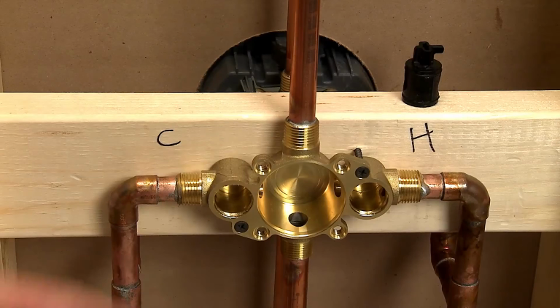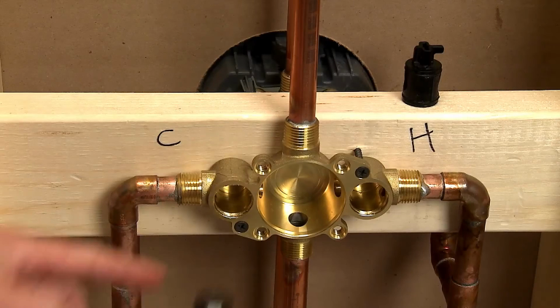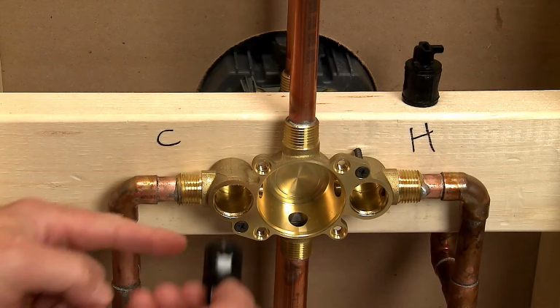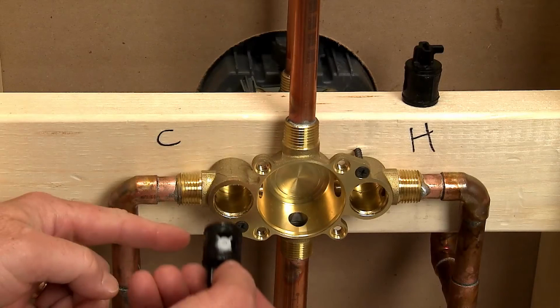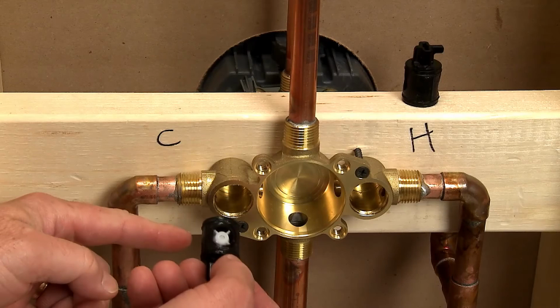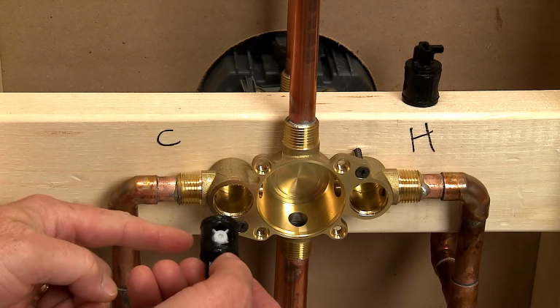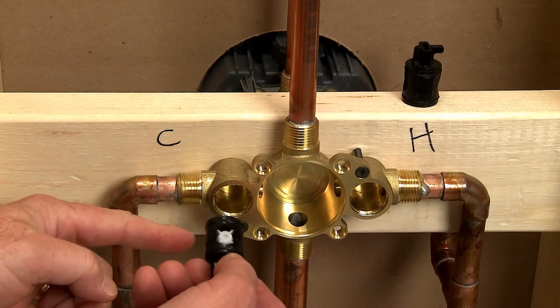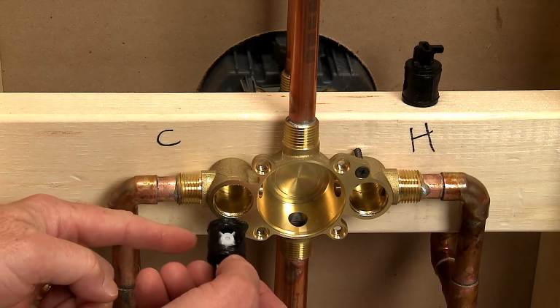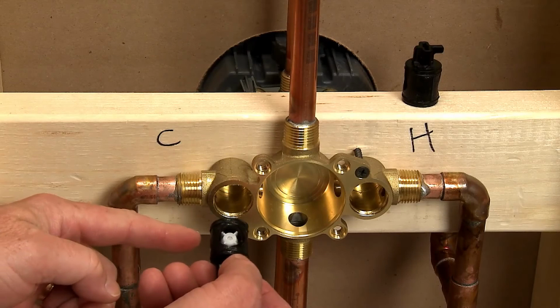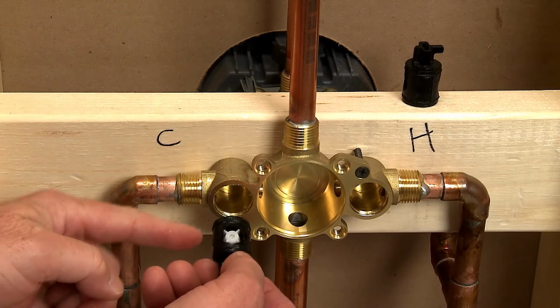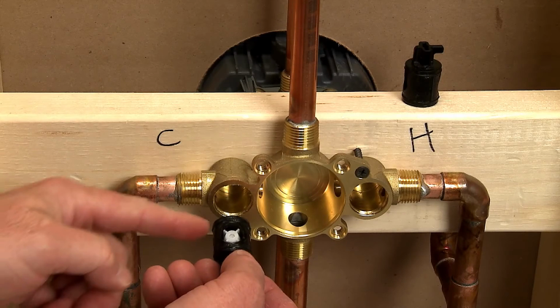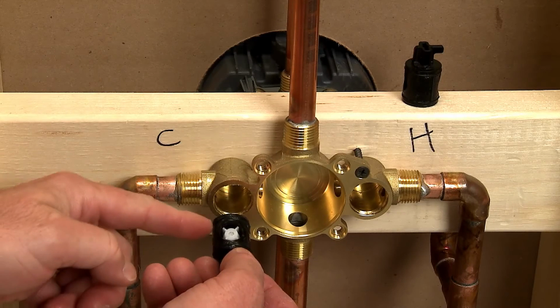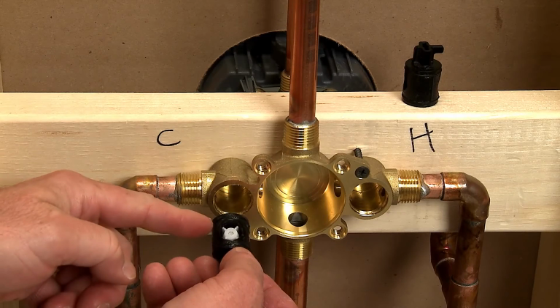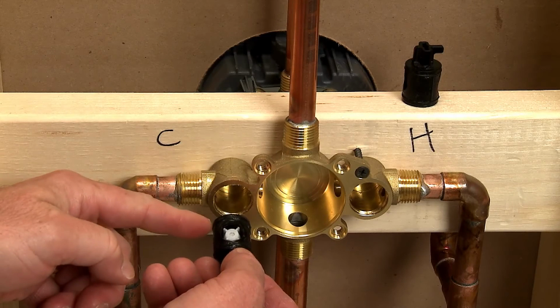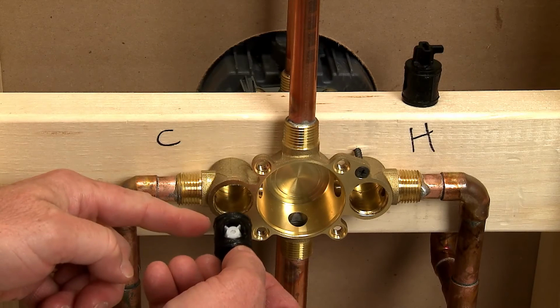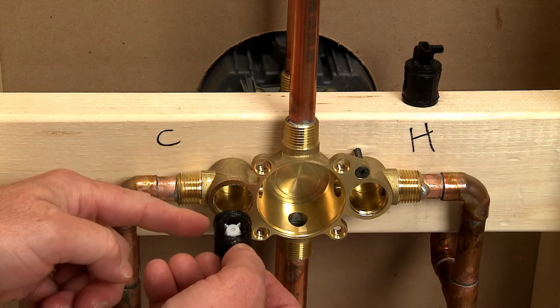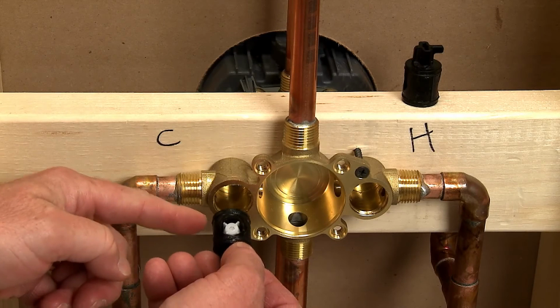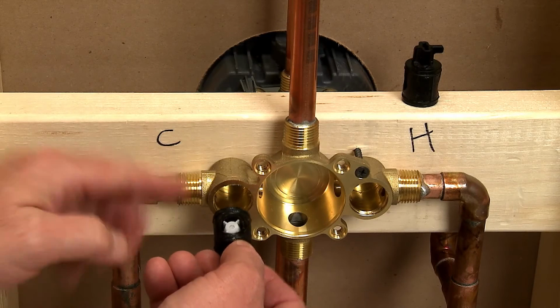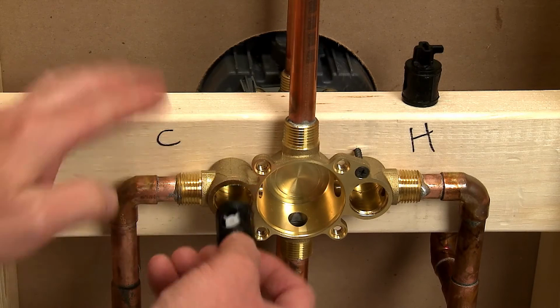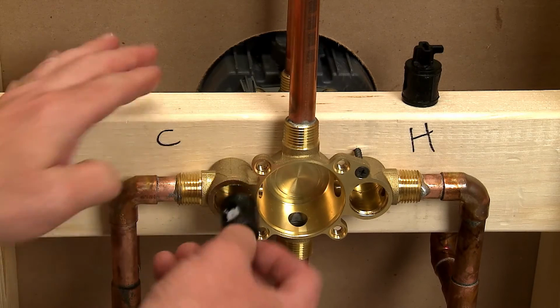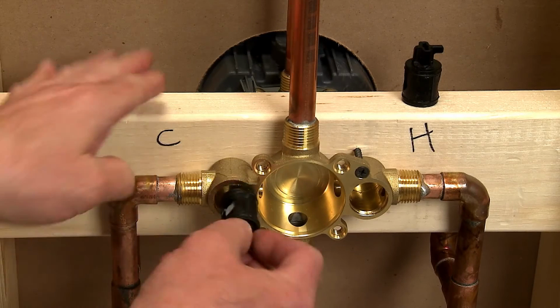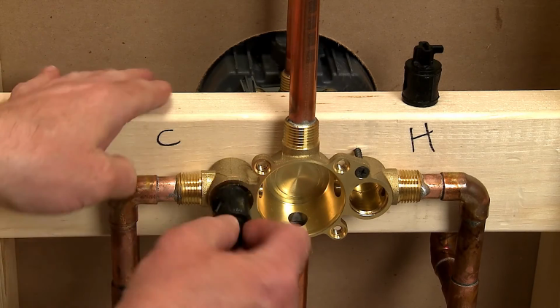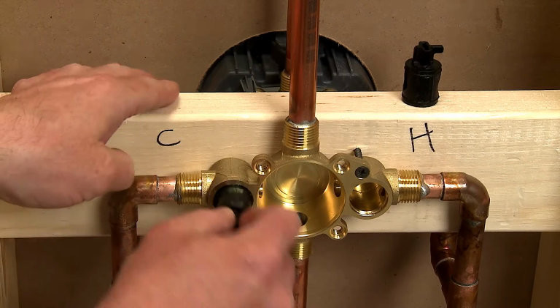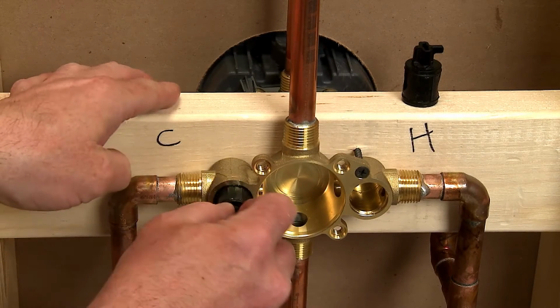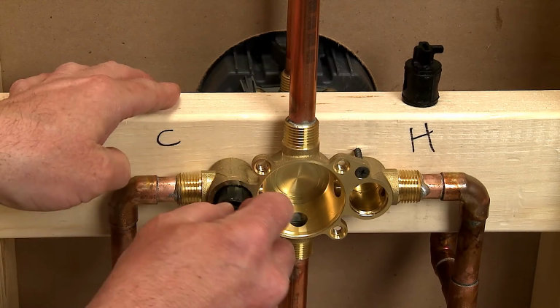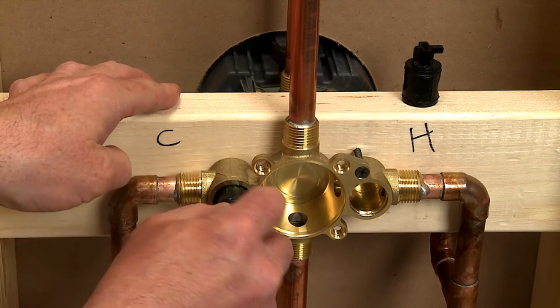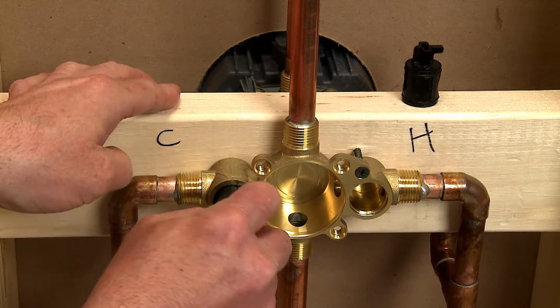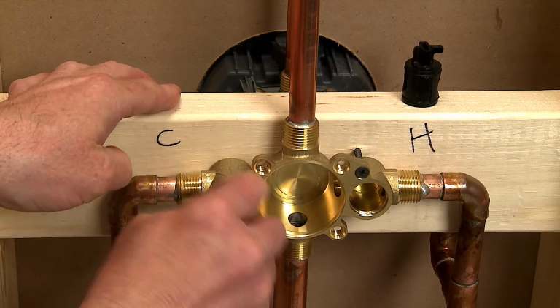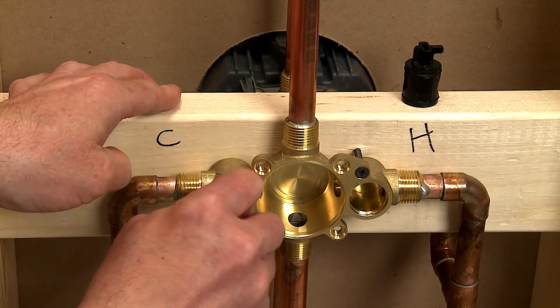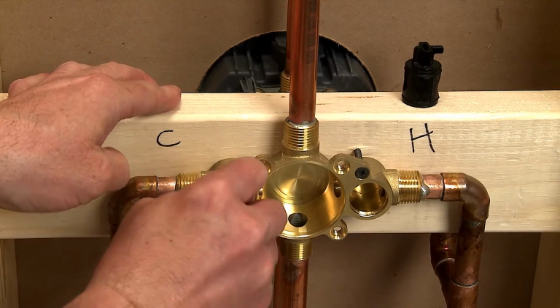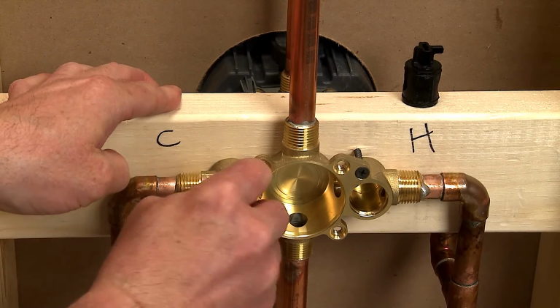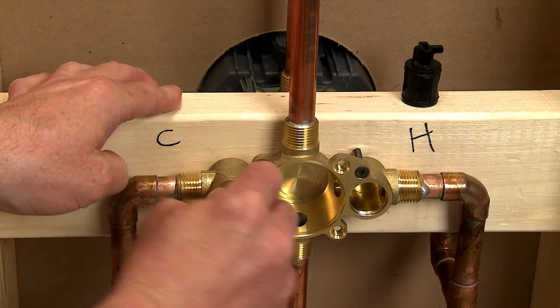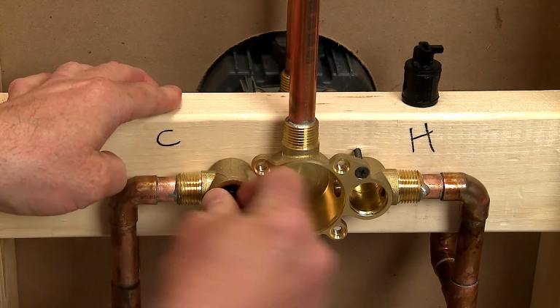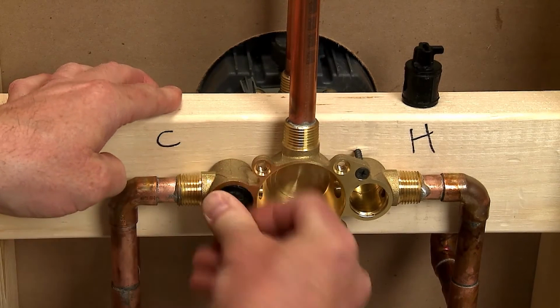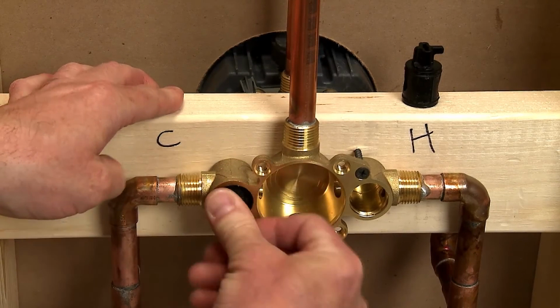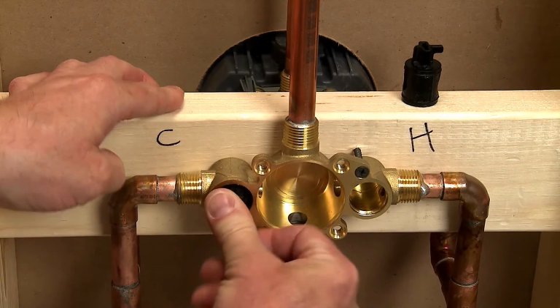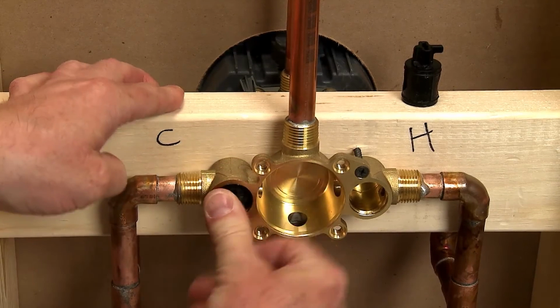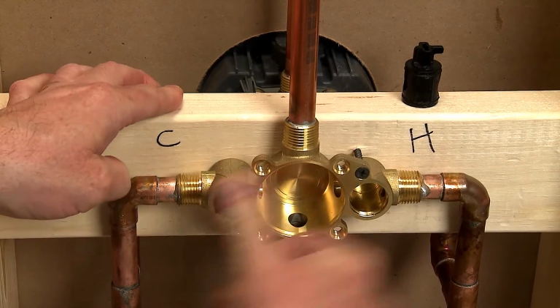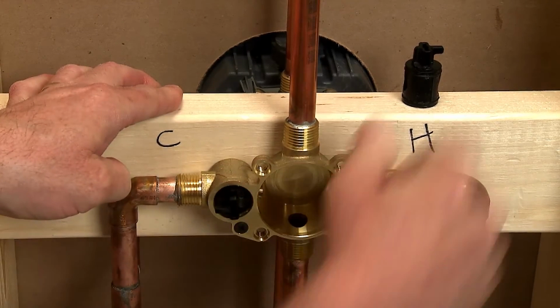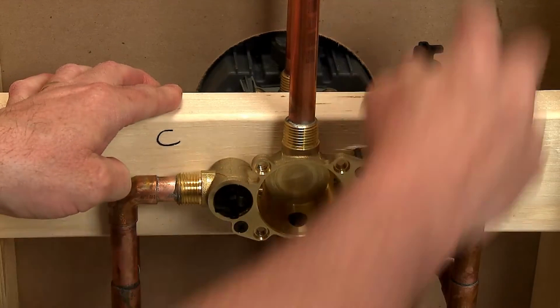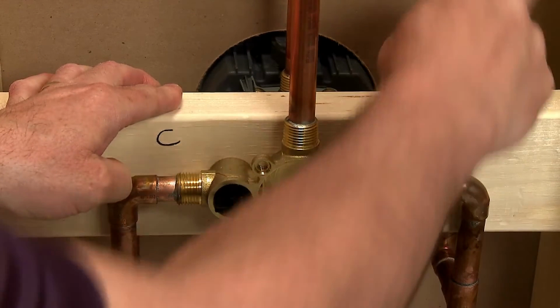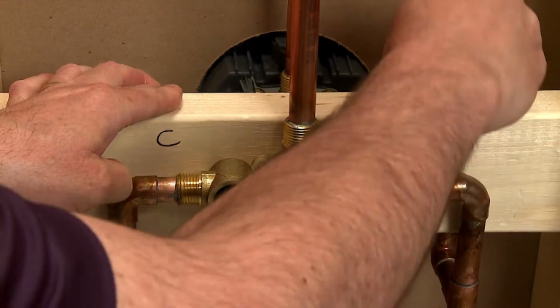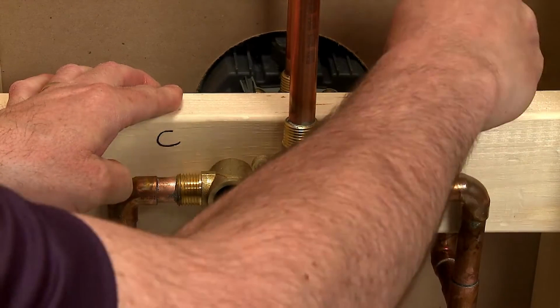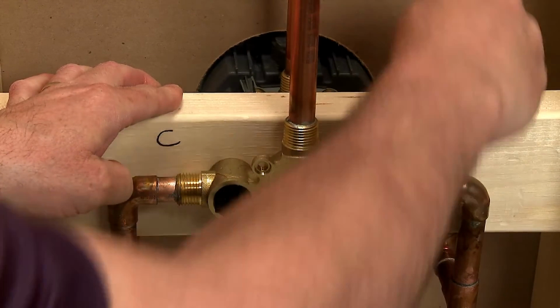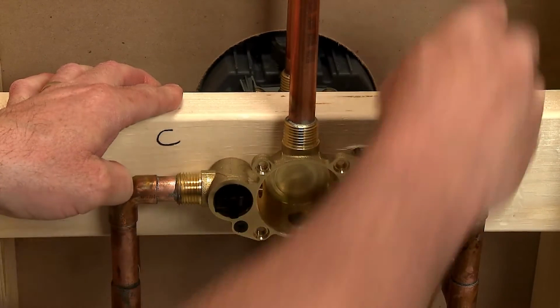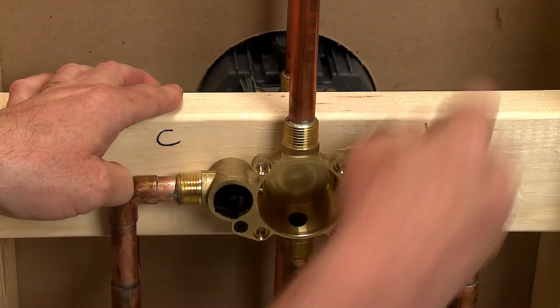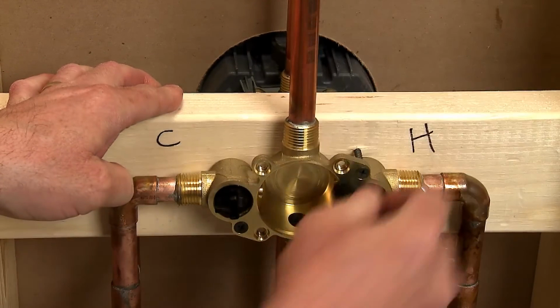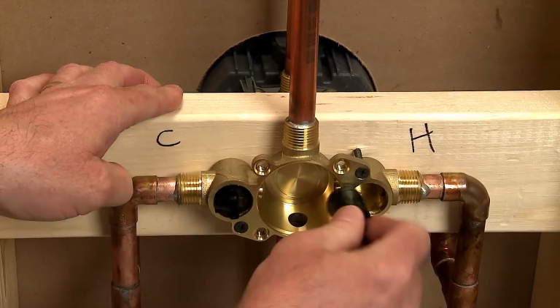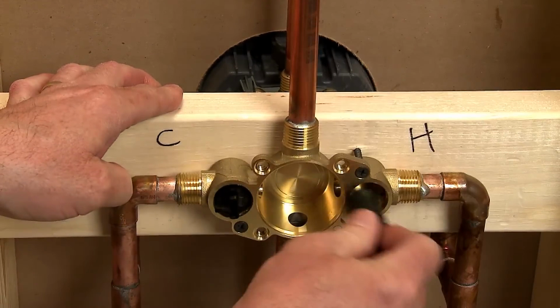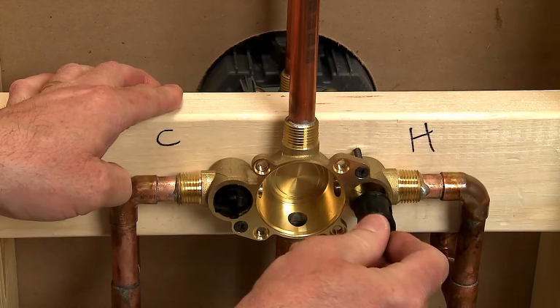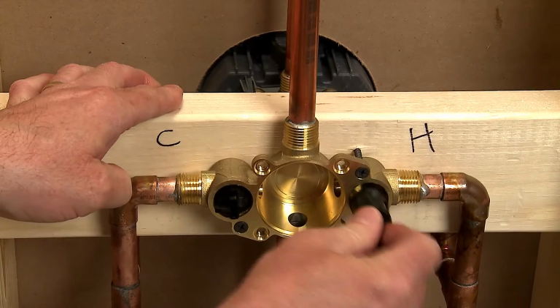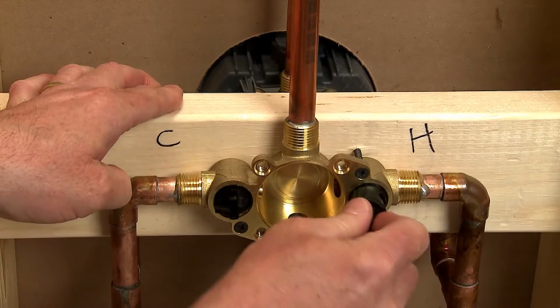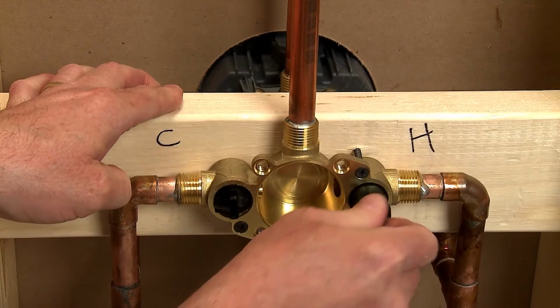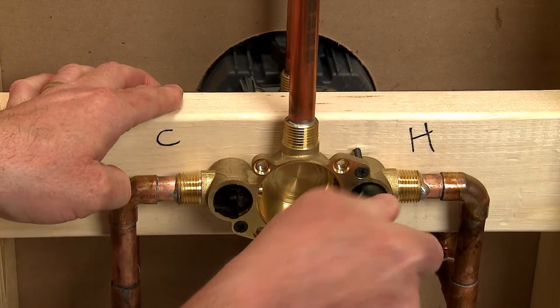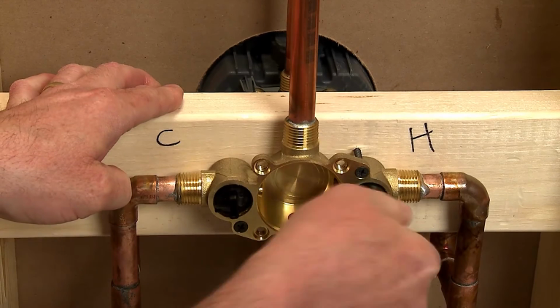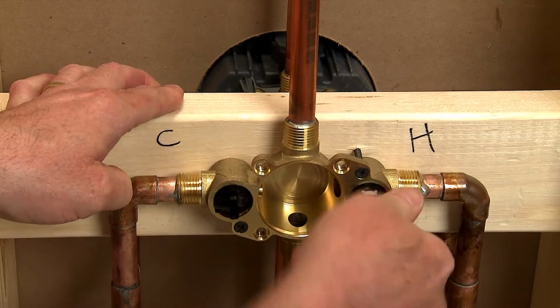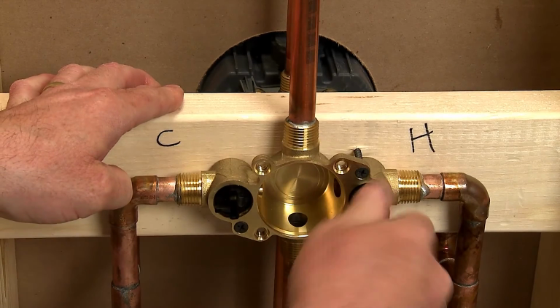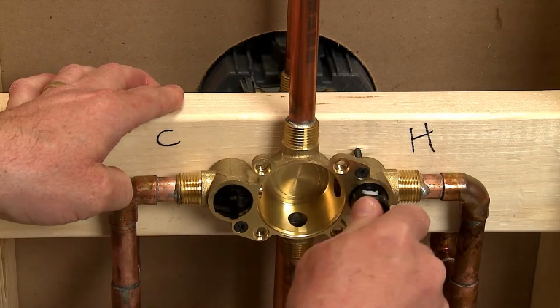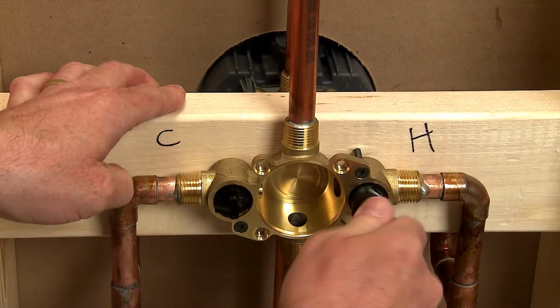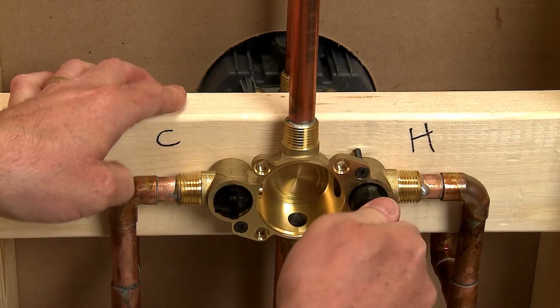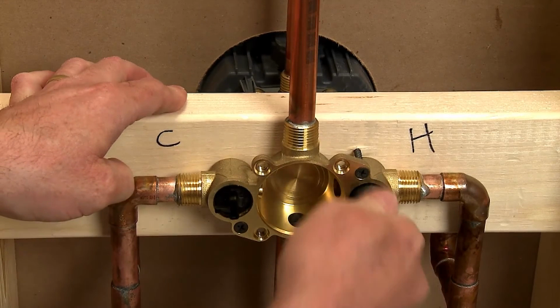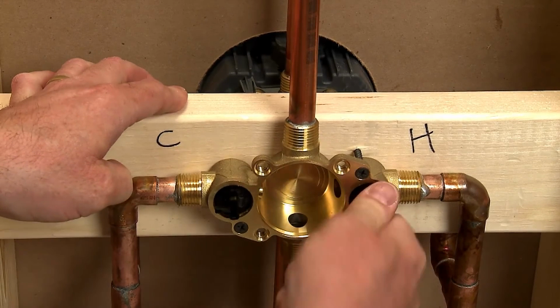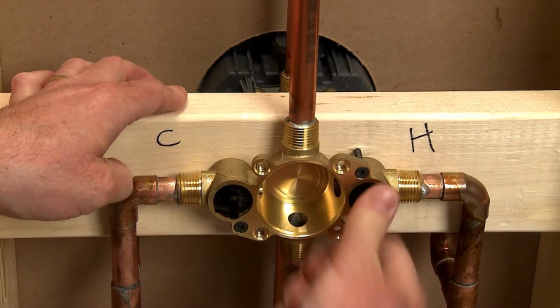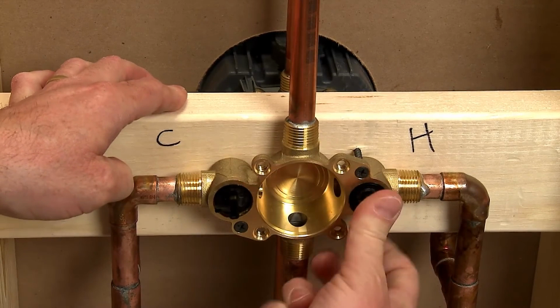The lubricated stops have a built-in check valve and you just push them into the valve housing. The second one goes in the same way.